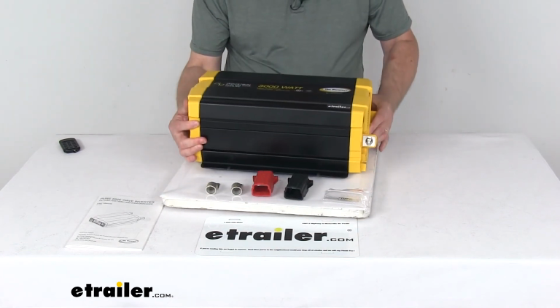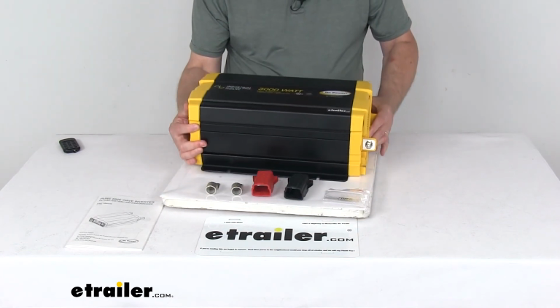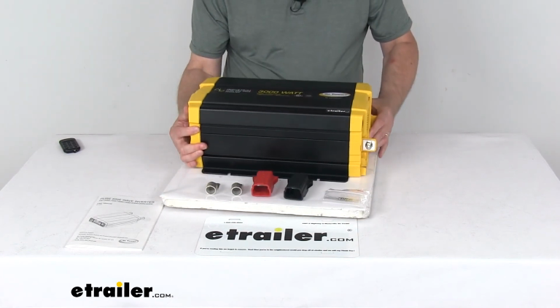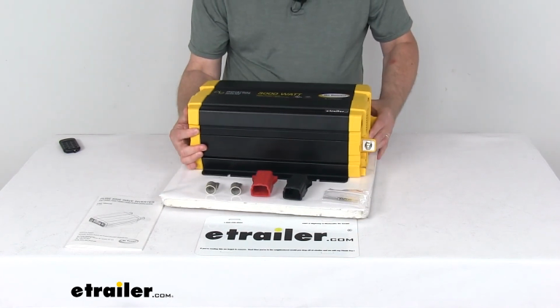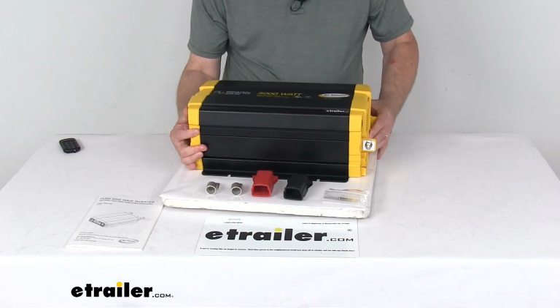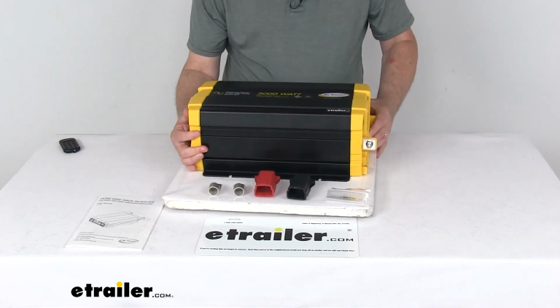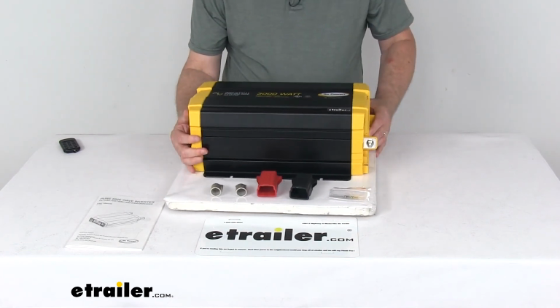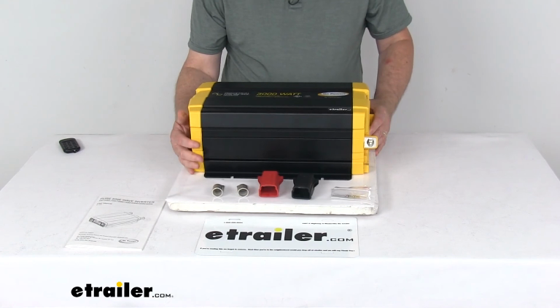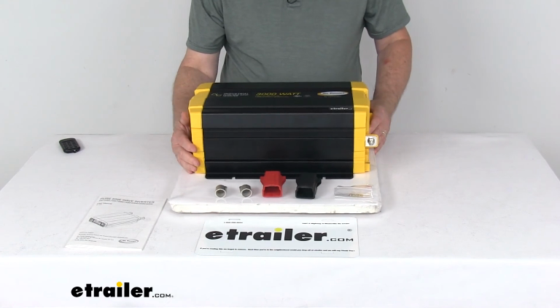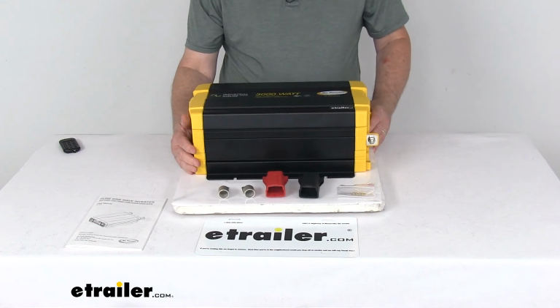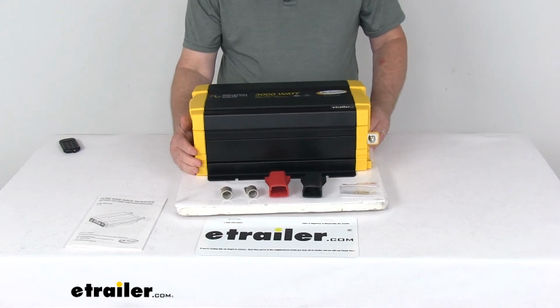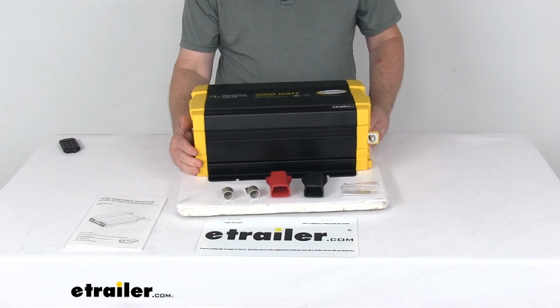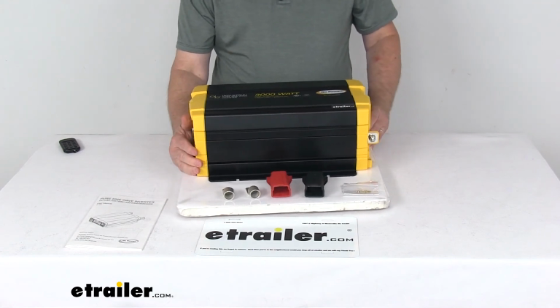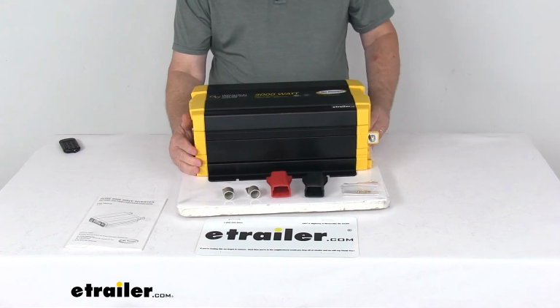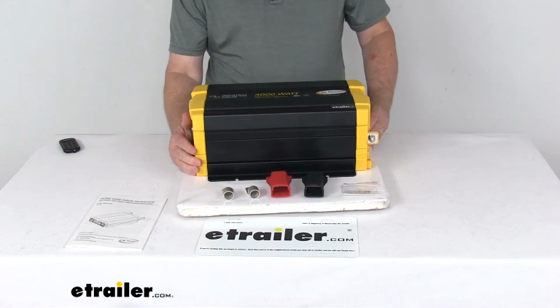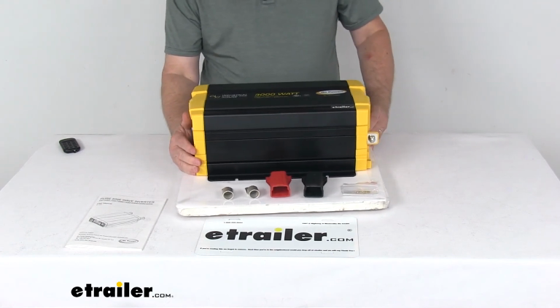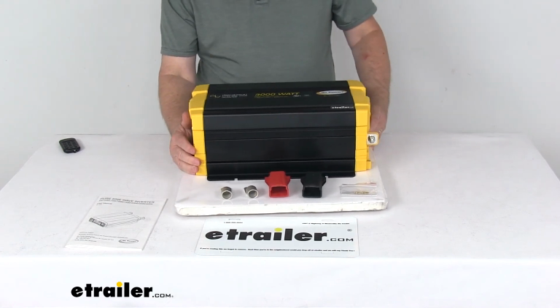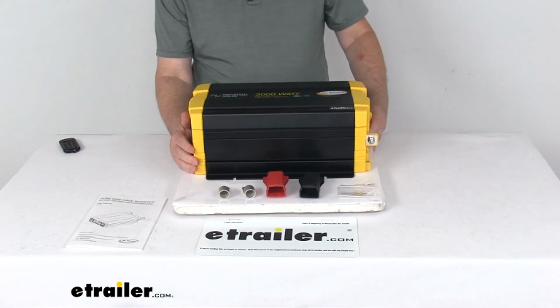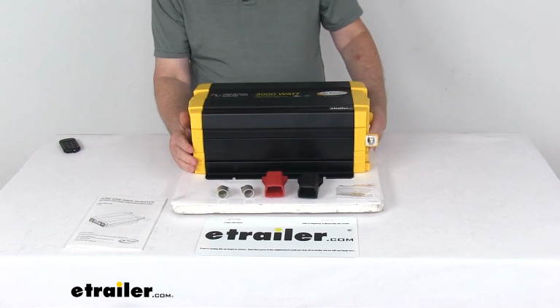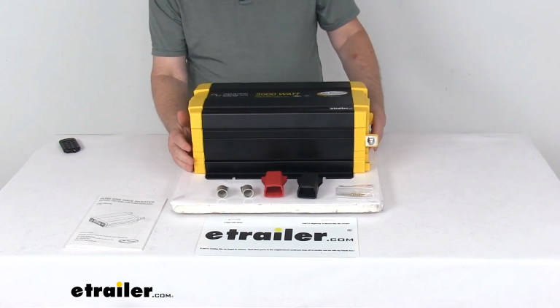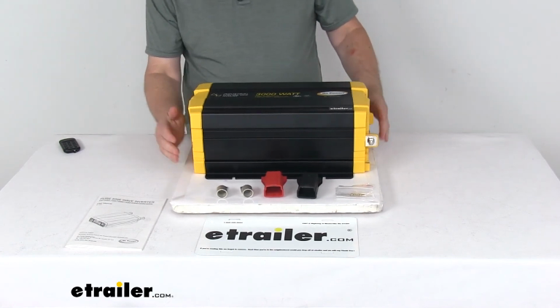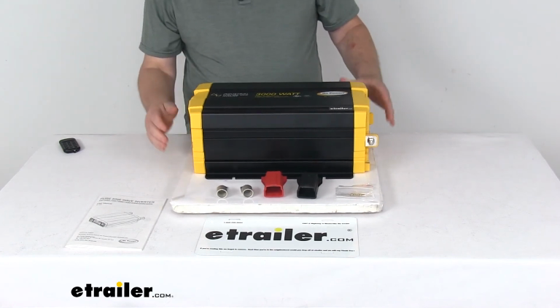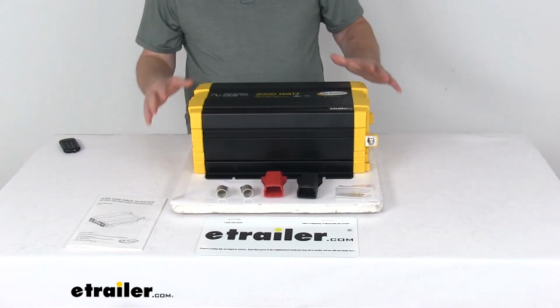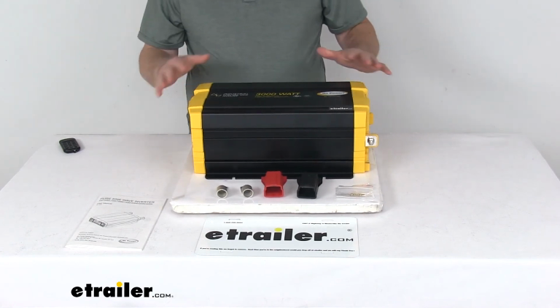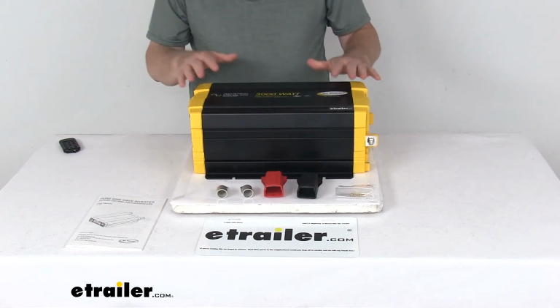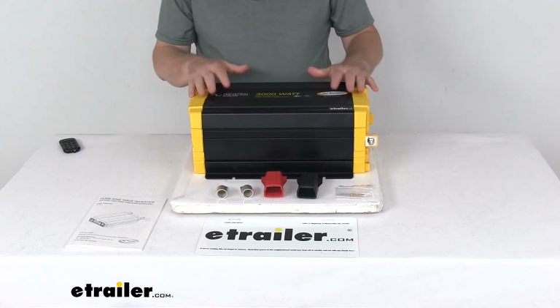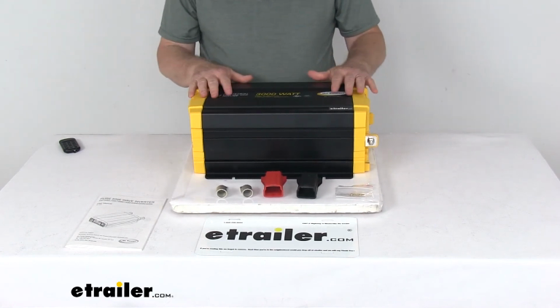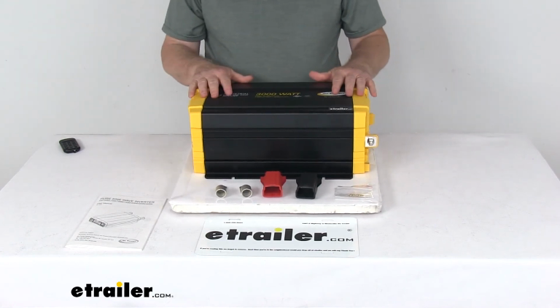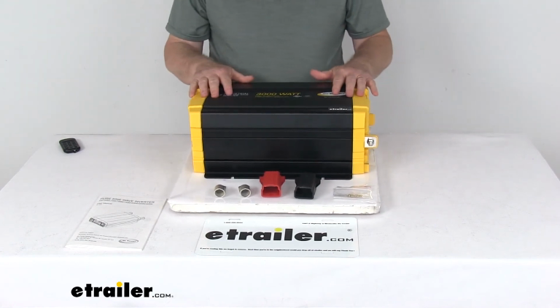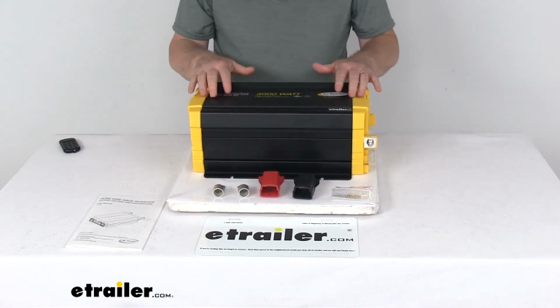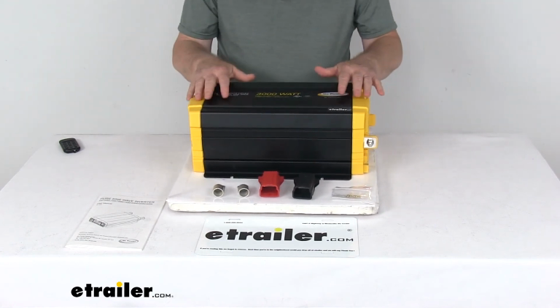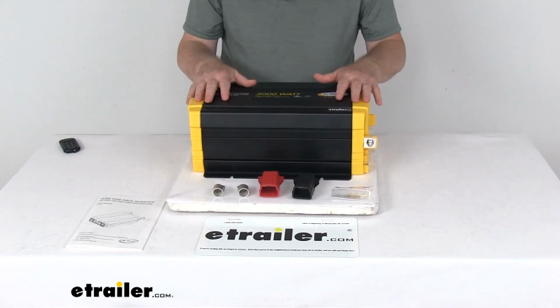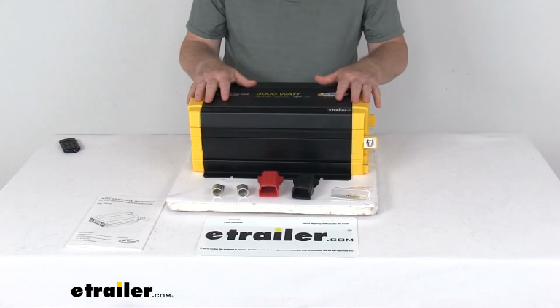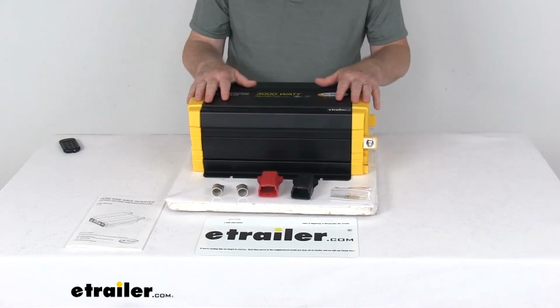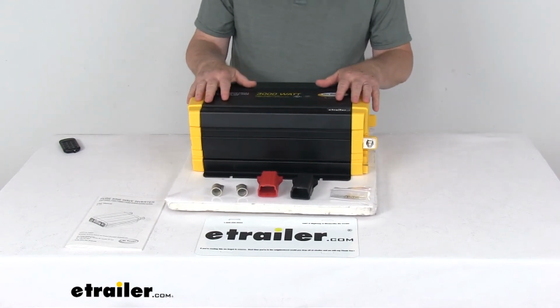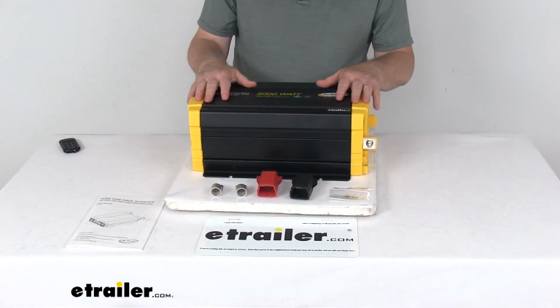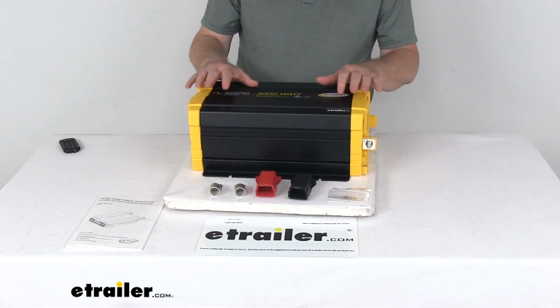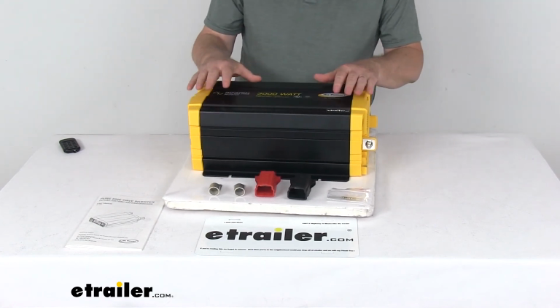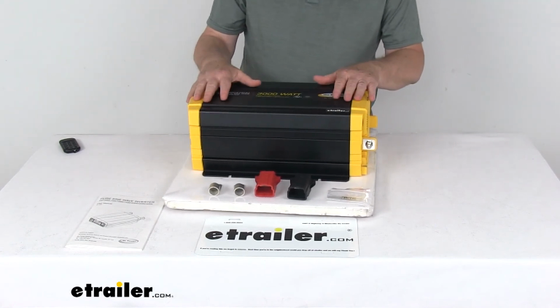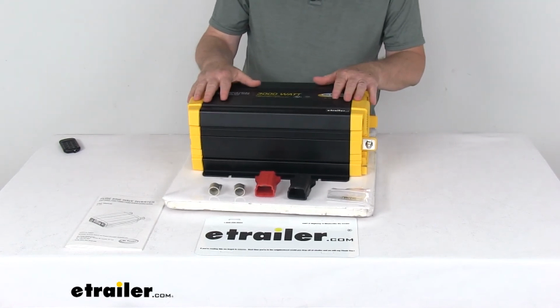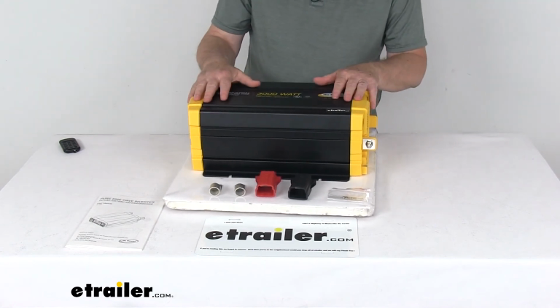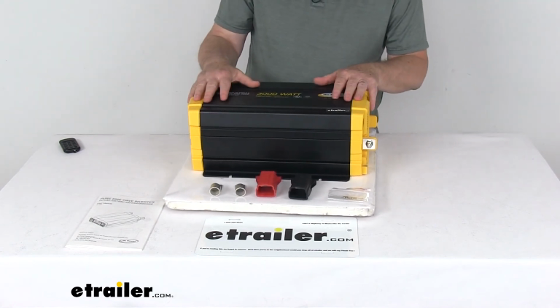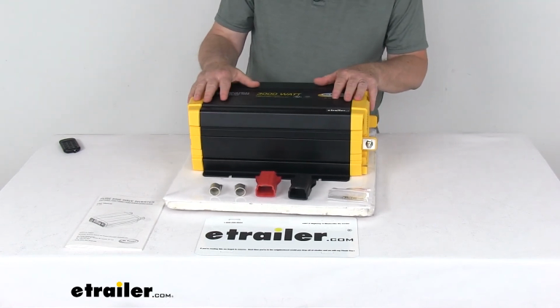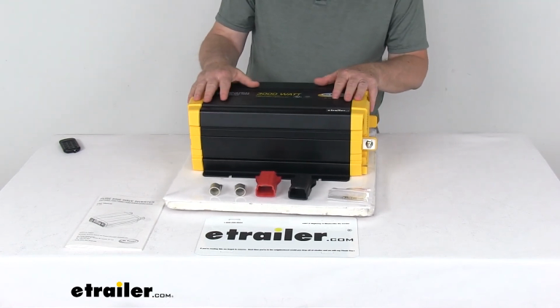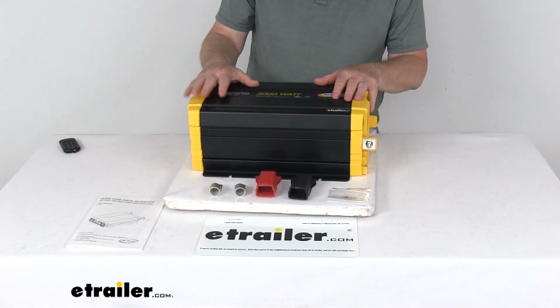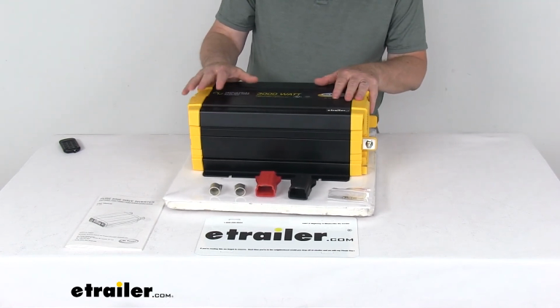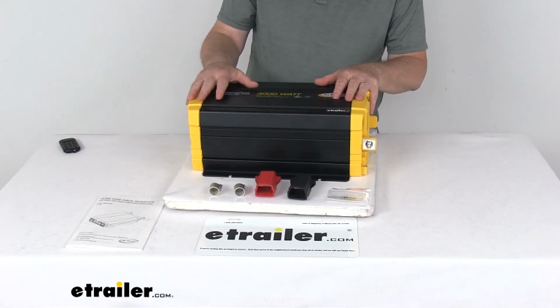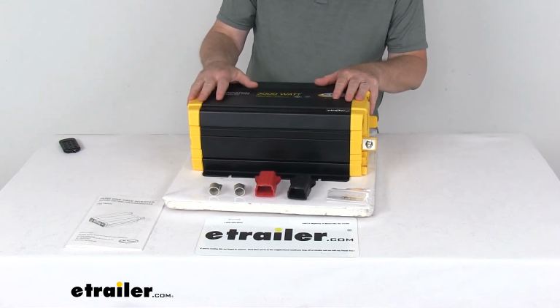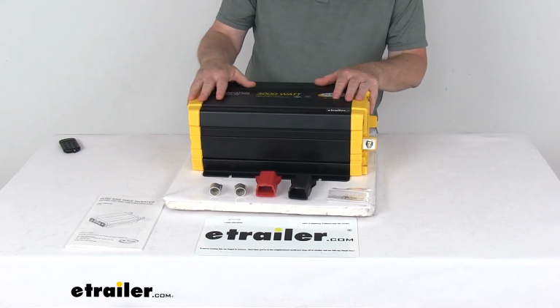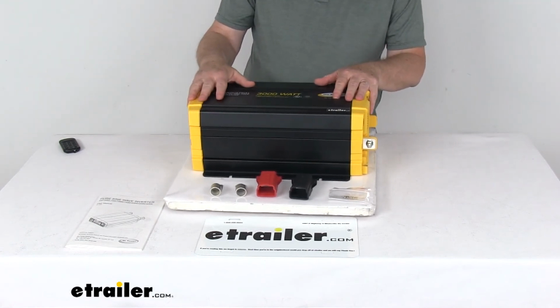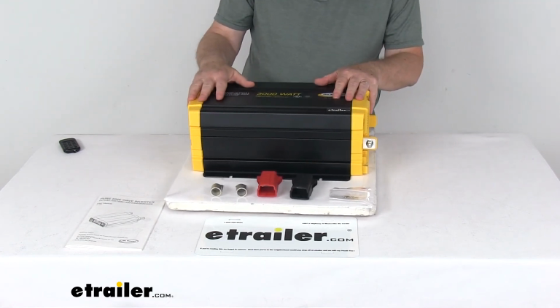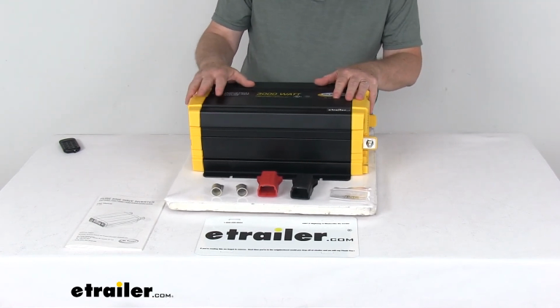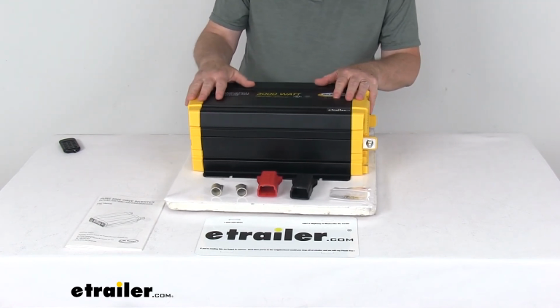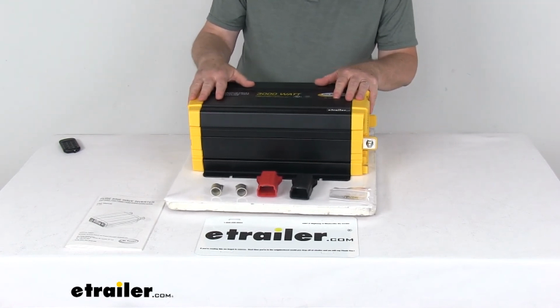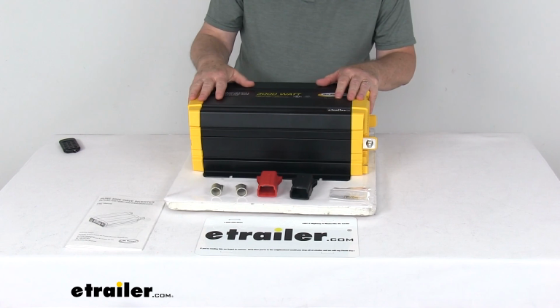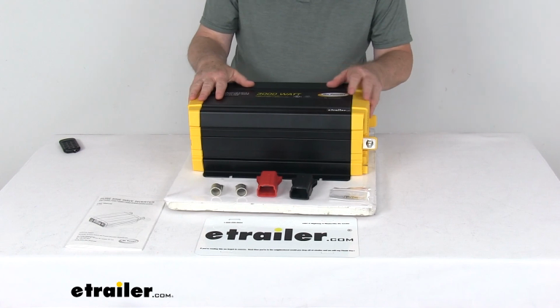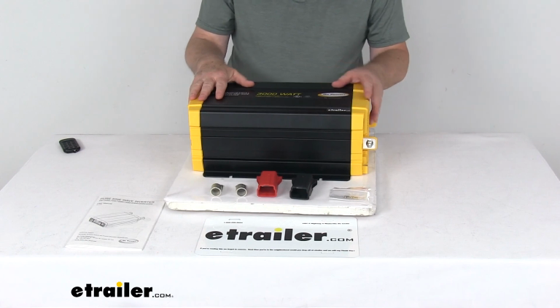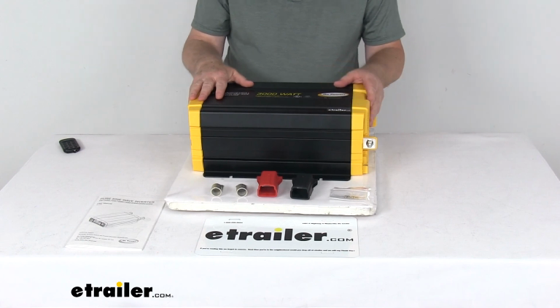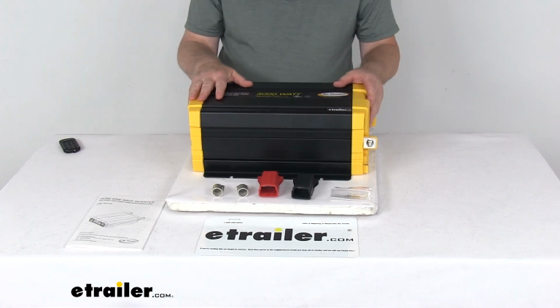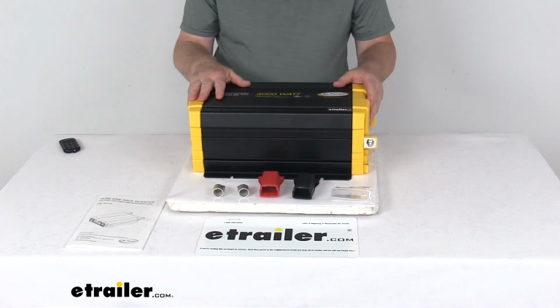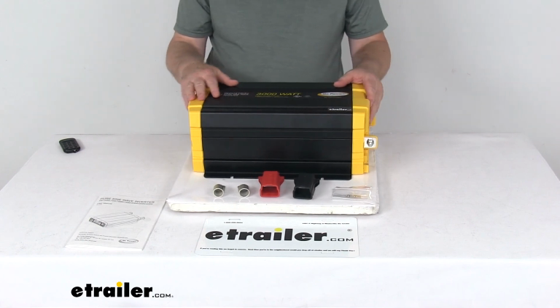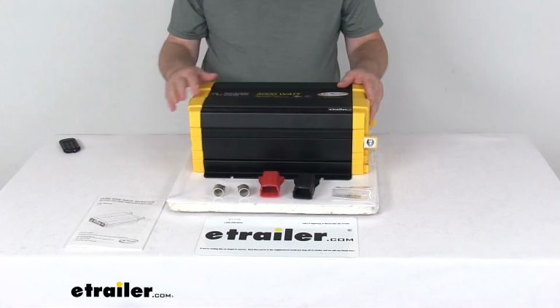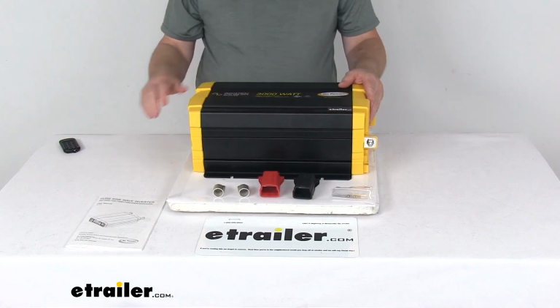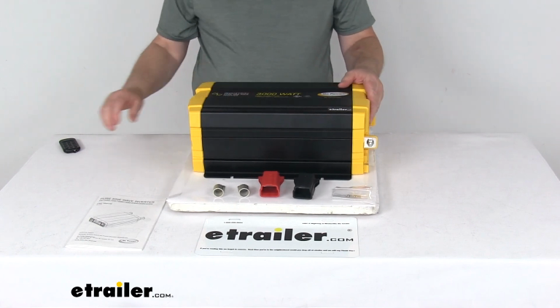That should do it for the review on the GoPower 24V 3,000-watt Industrial Pure Sine Wave Inverter.